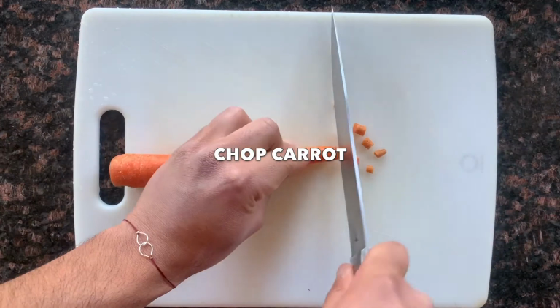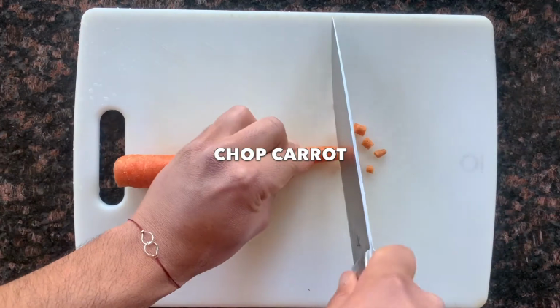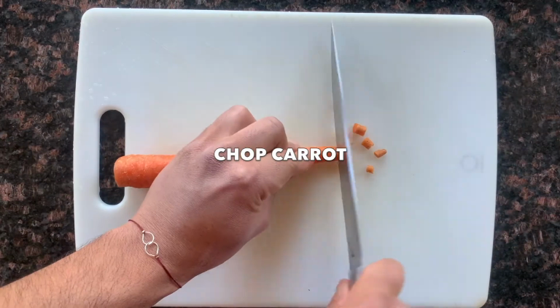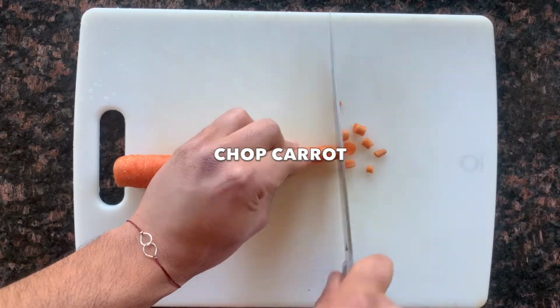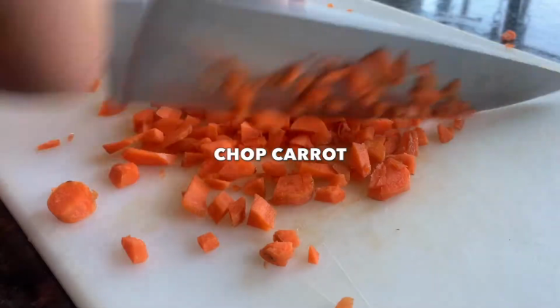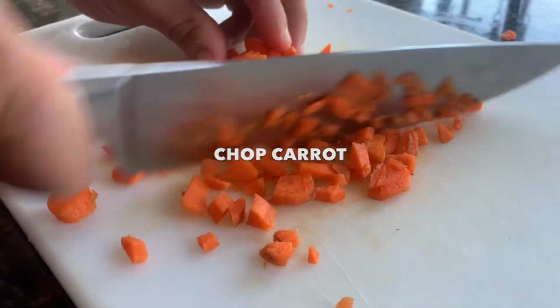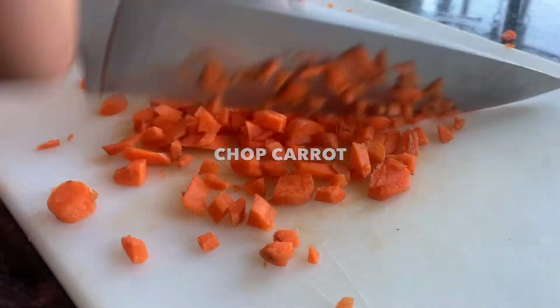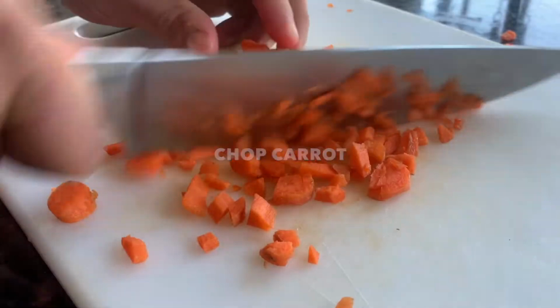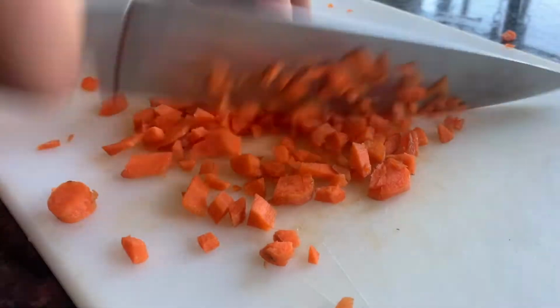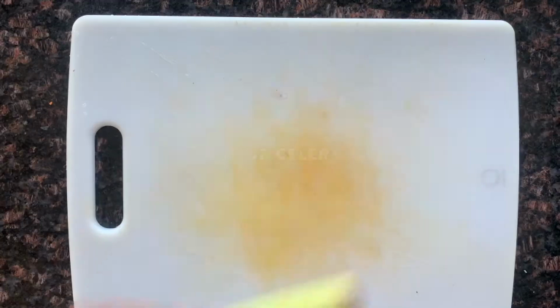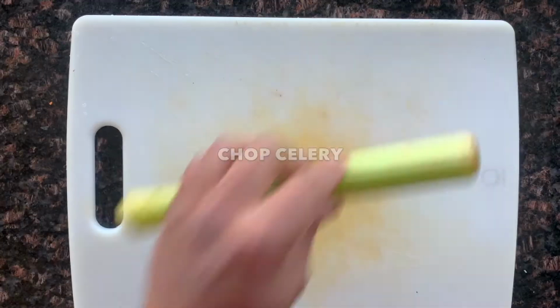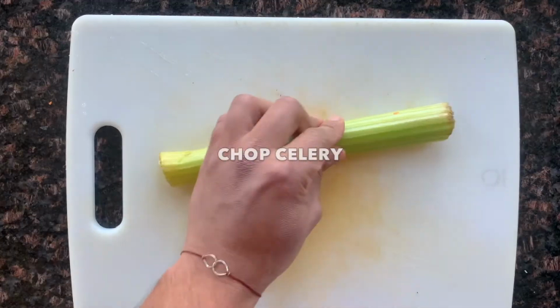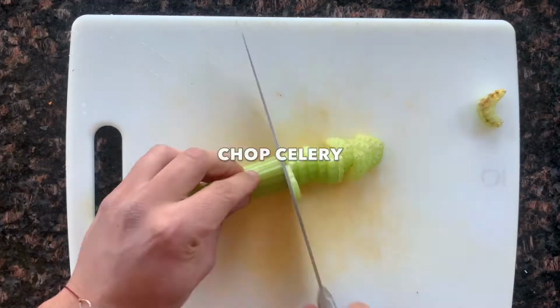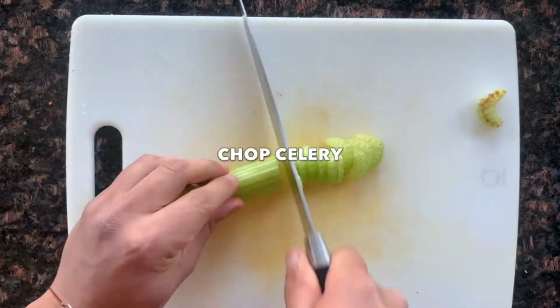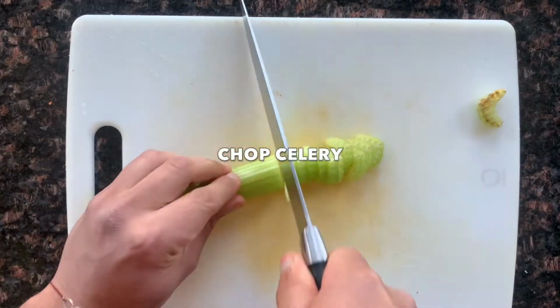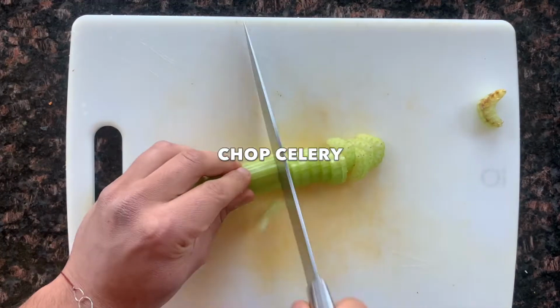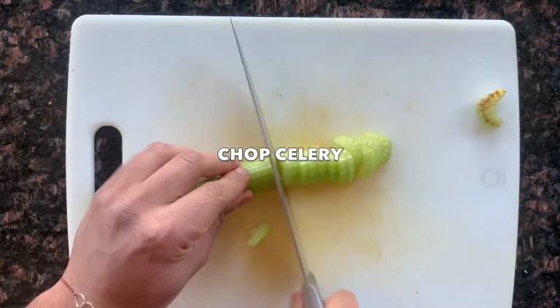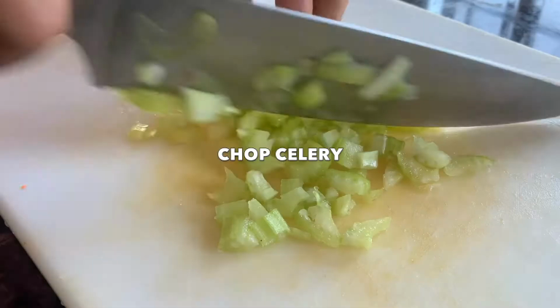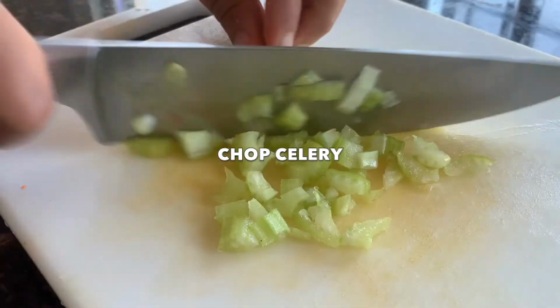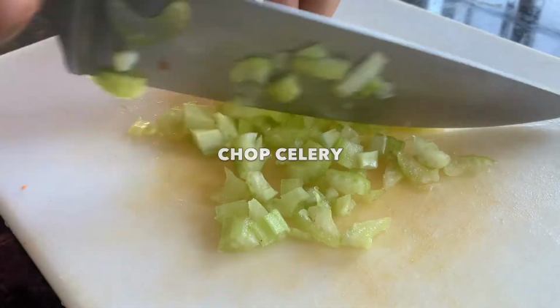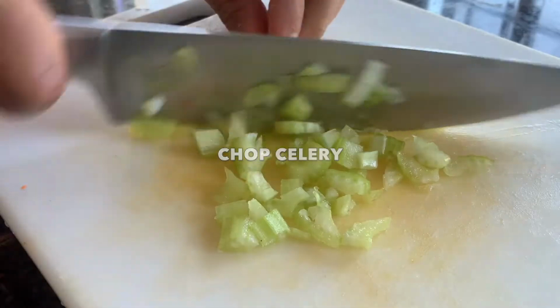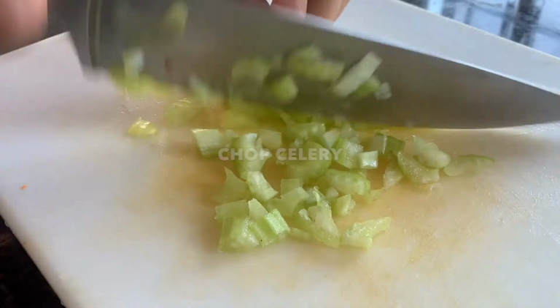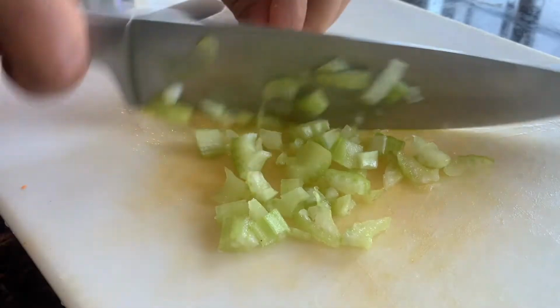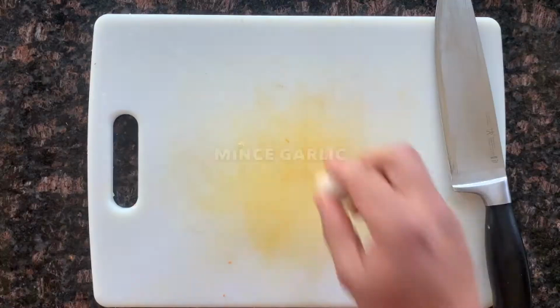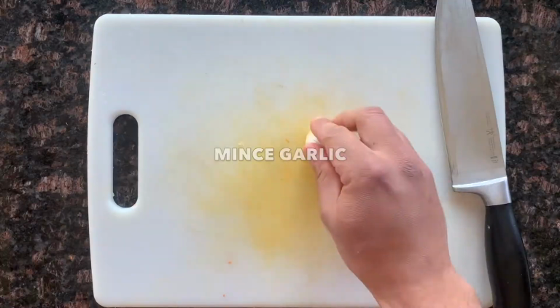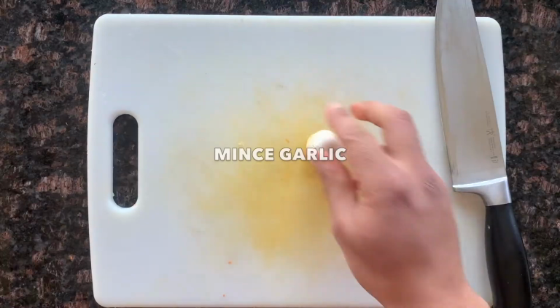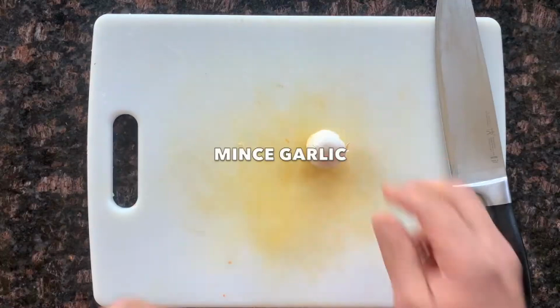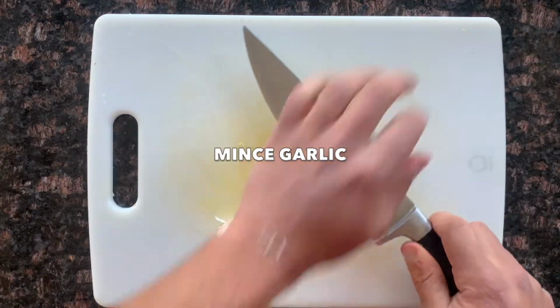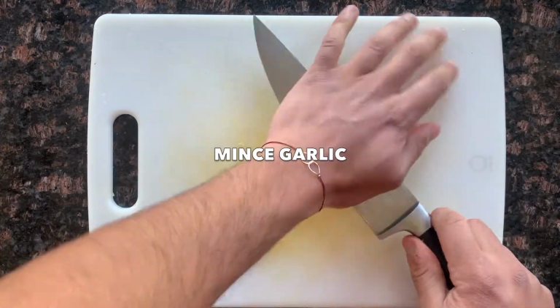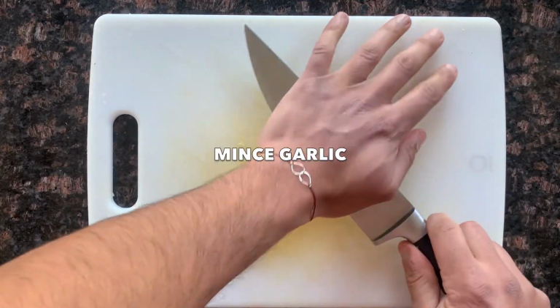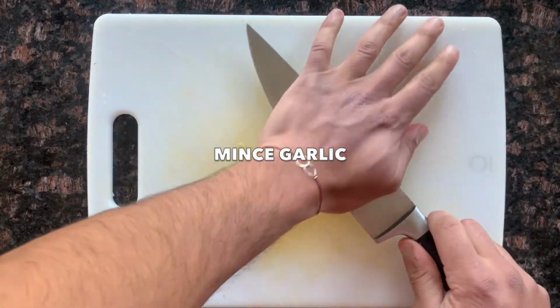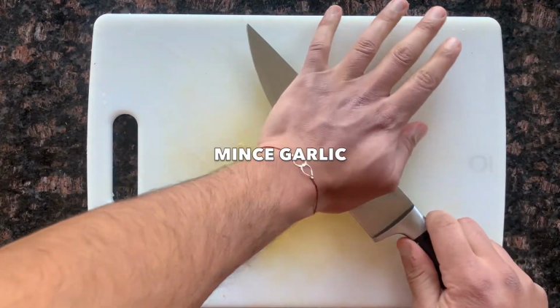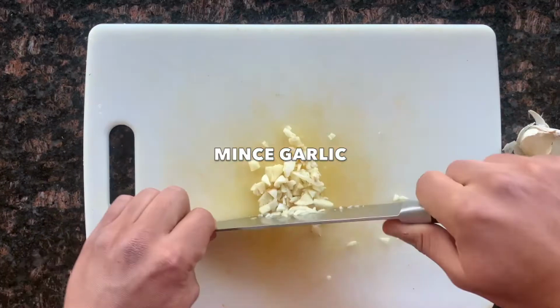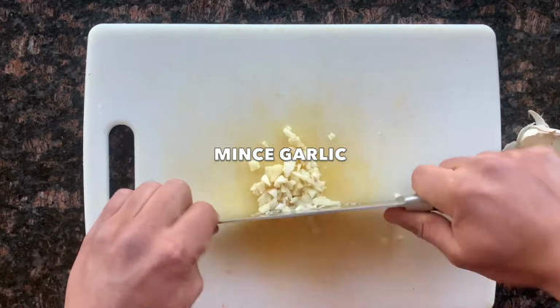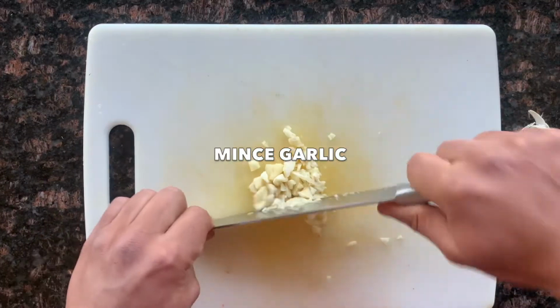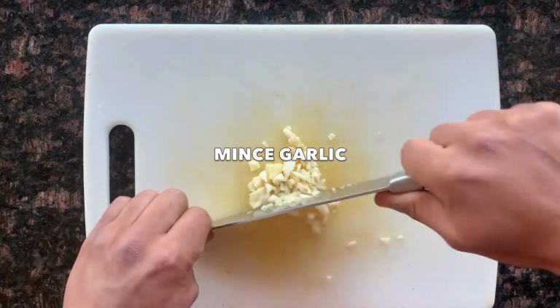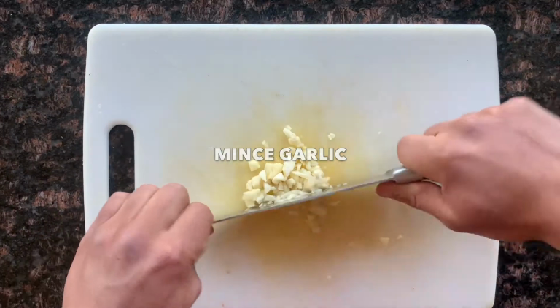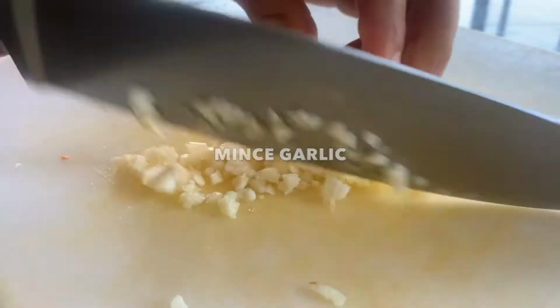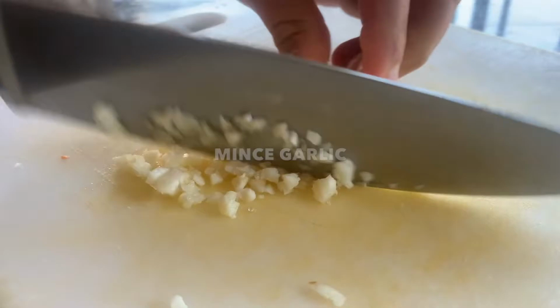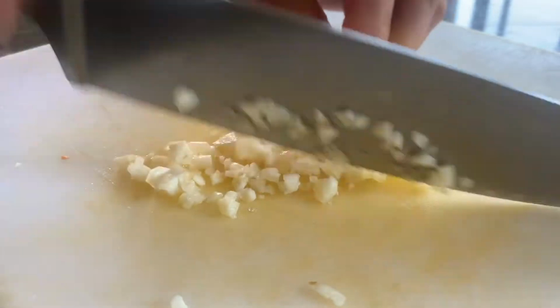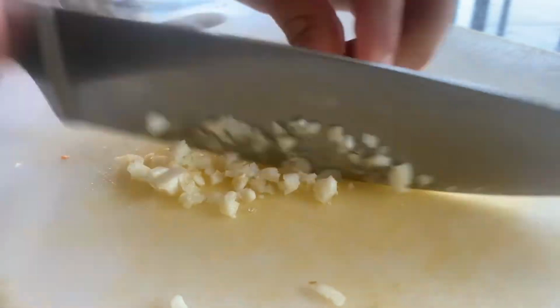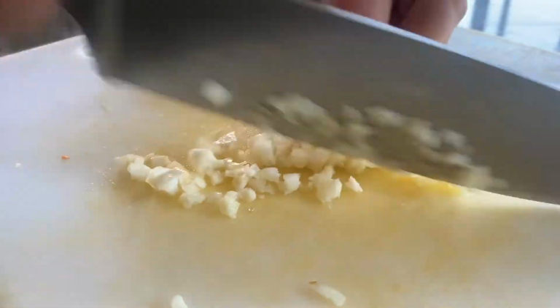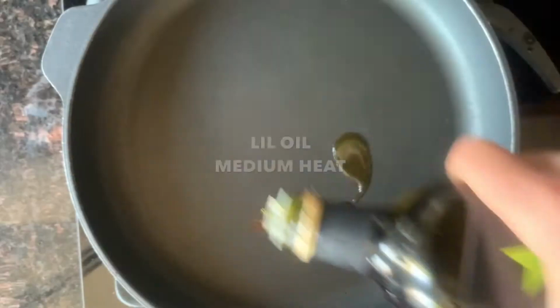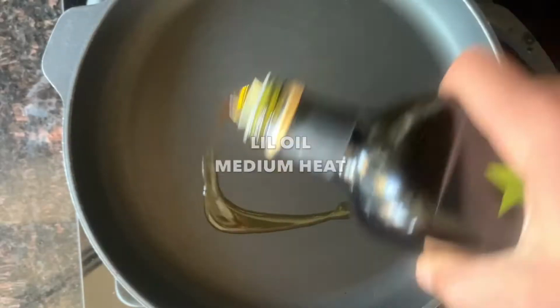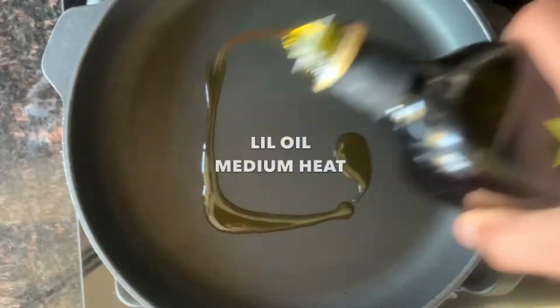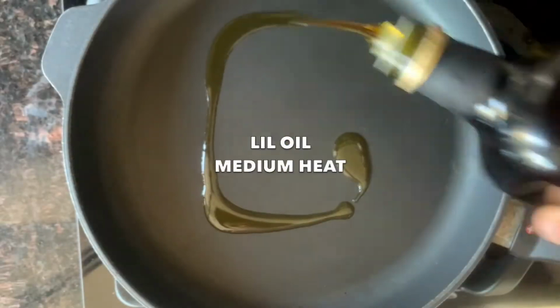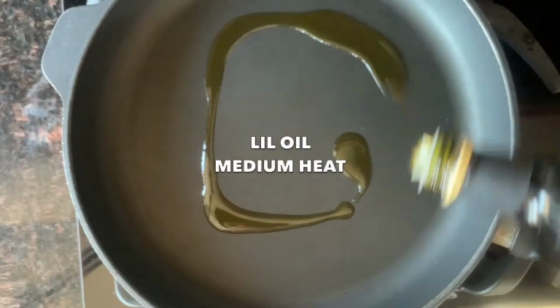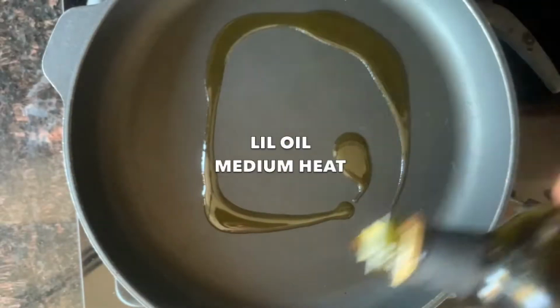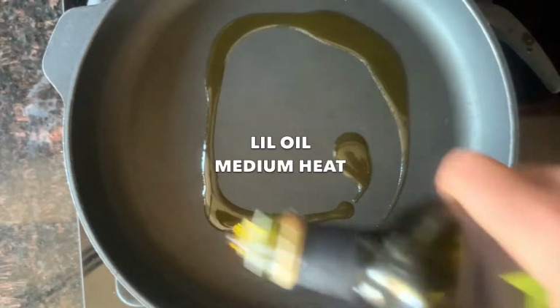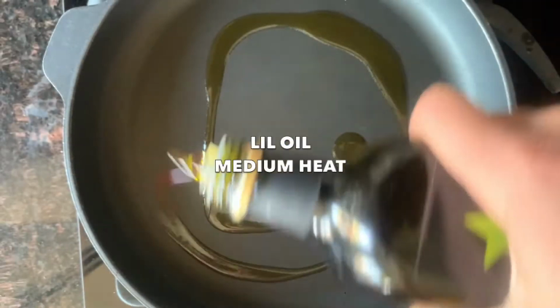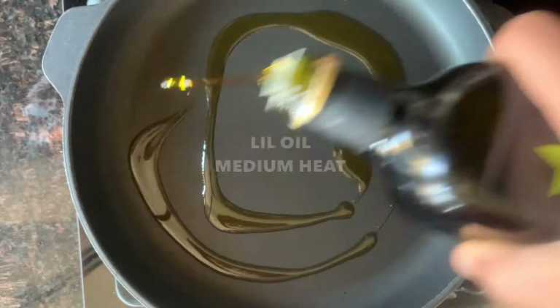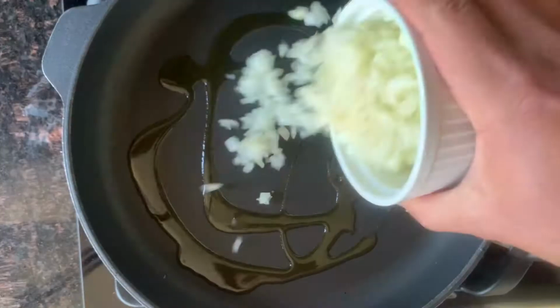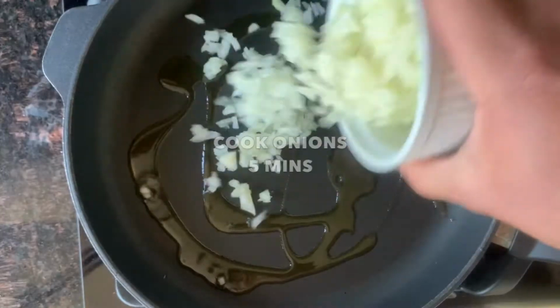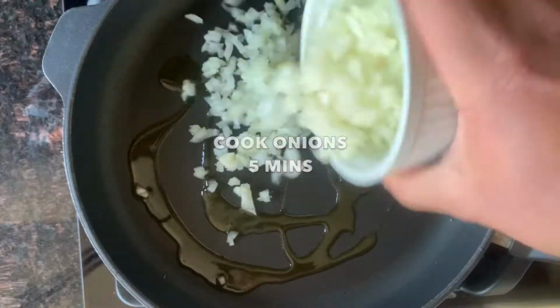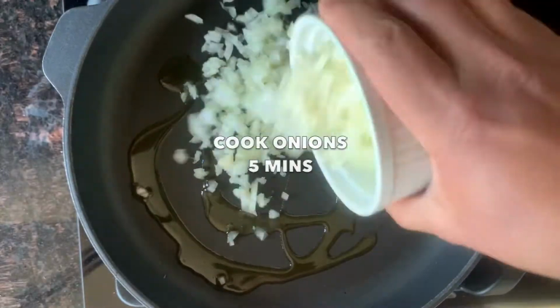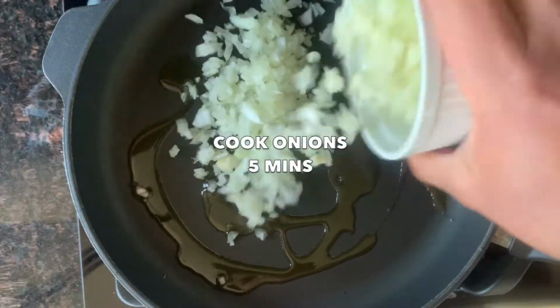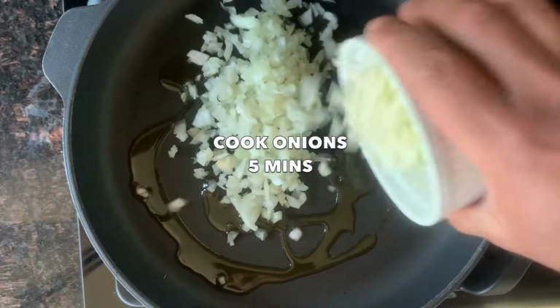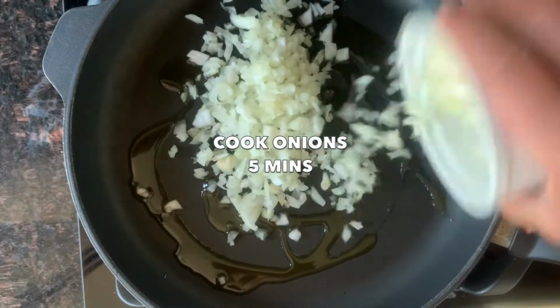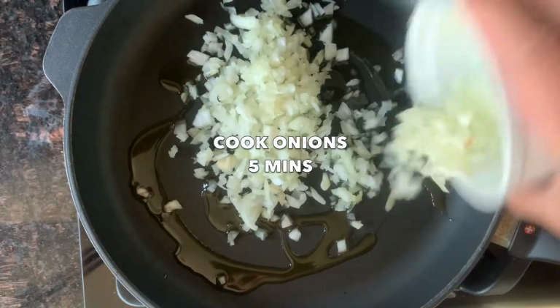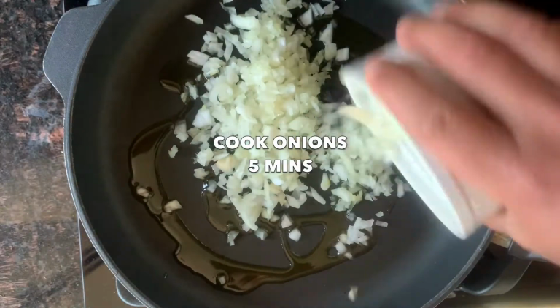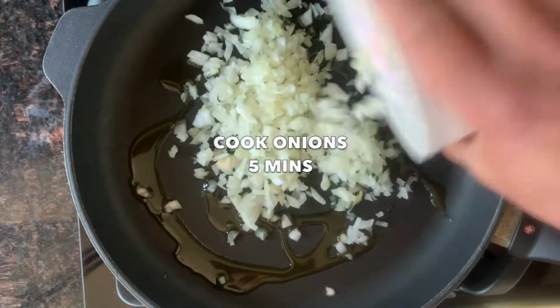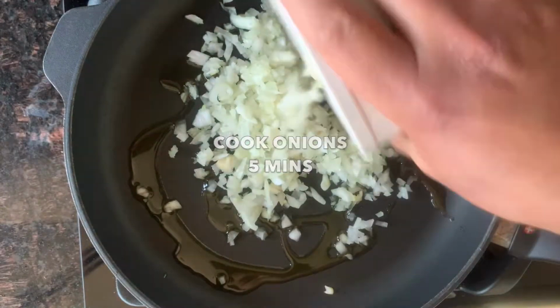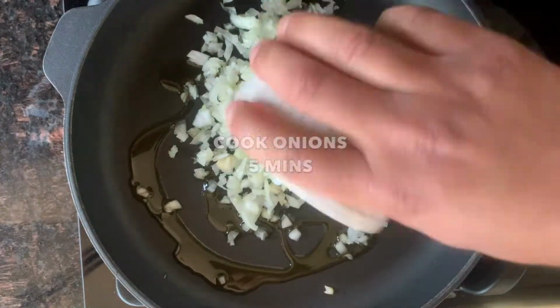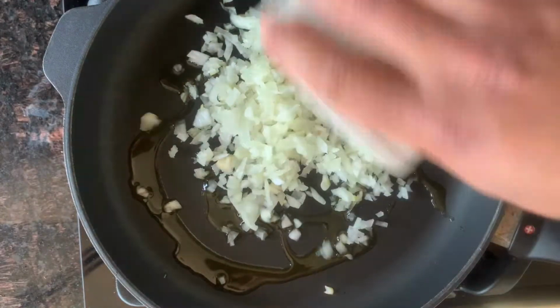Next you're going to take your carrot, chop it fine, then you're going to take your celery and chop it into small pieces. Then you're going to mince some garlic, and then you can put some oil over medium-high heat.